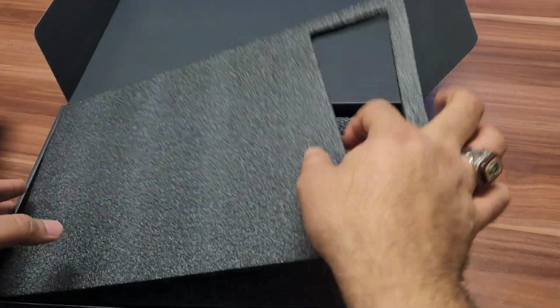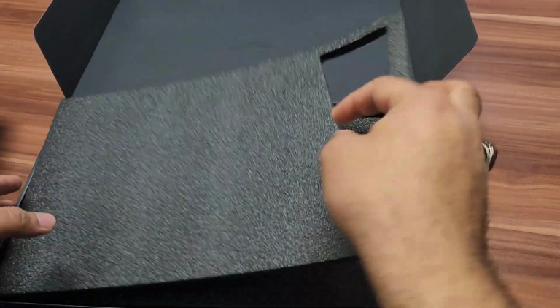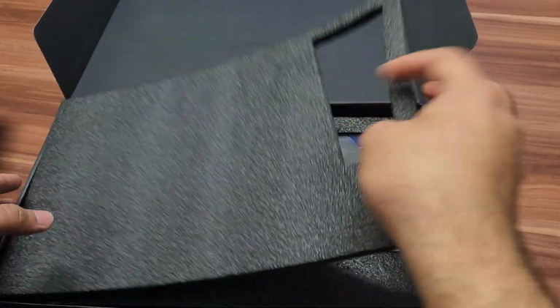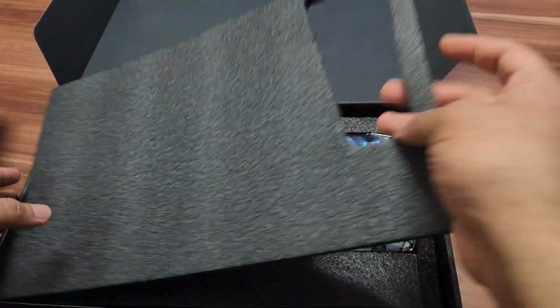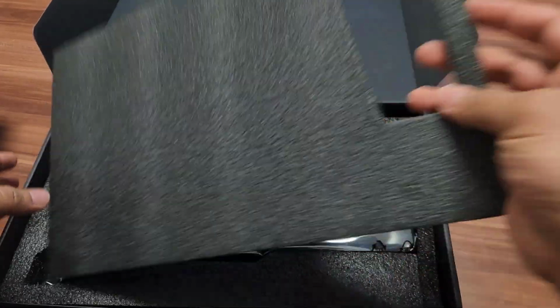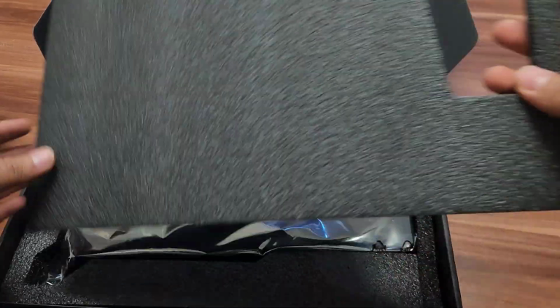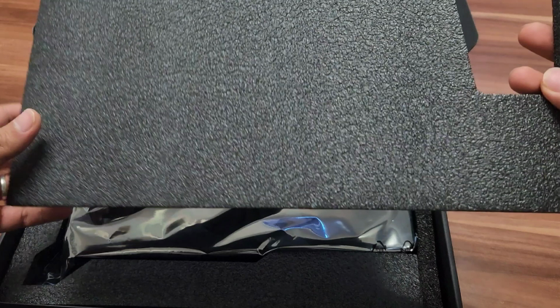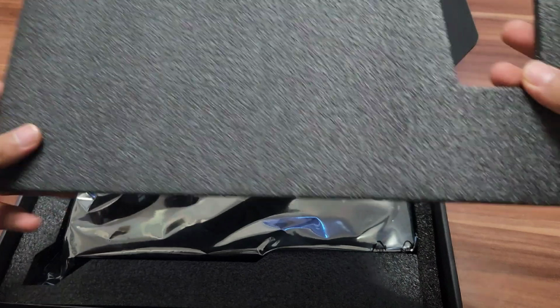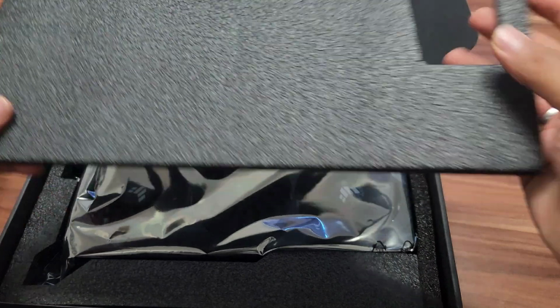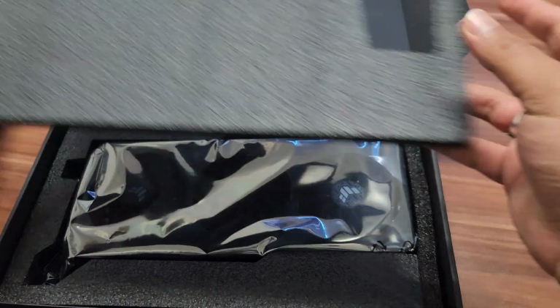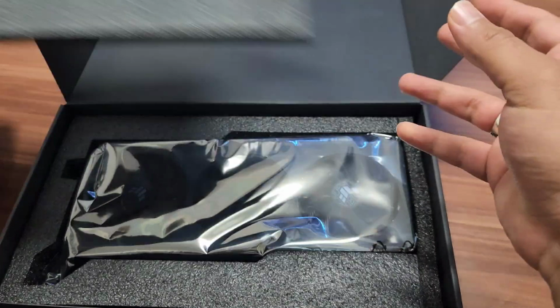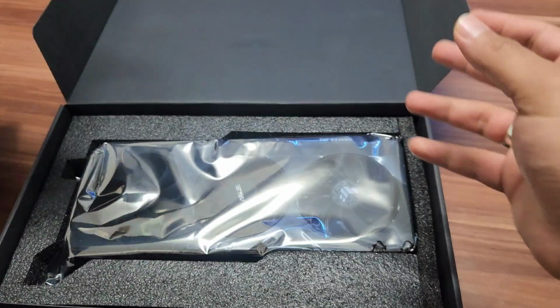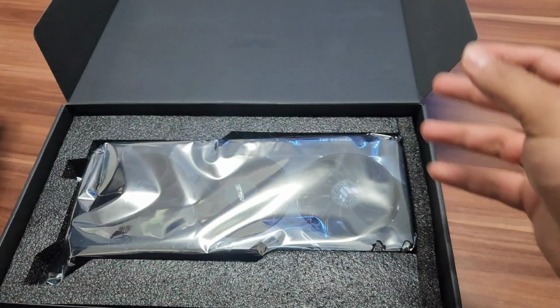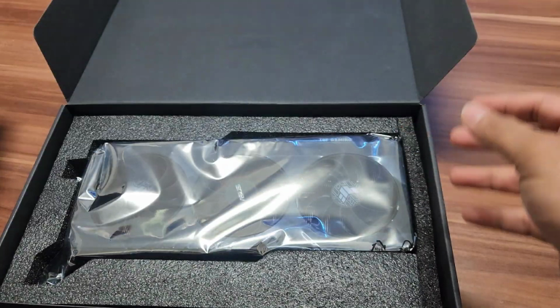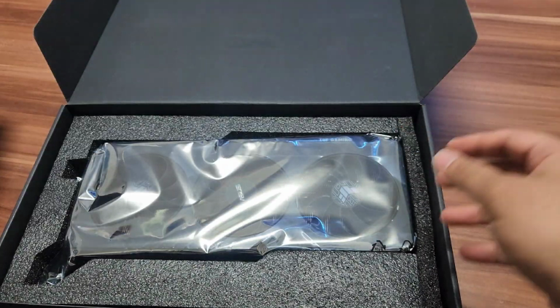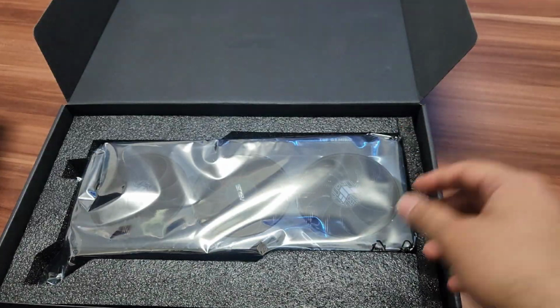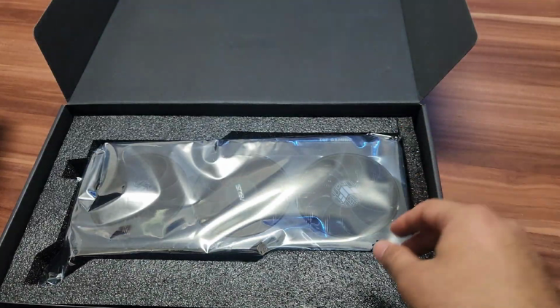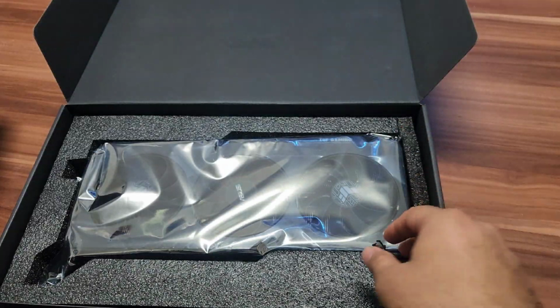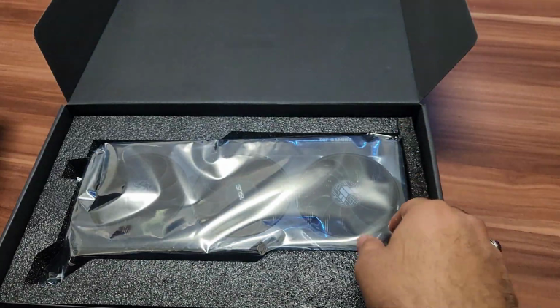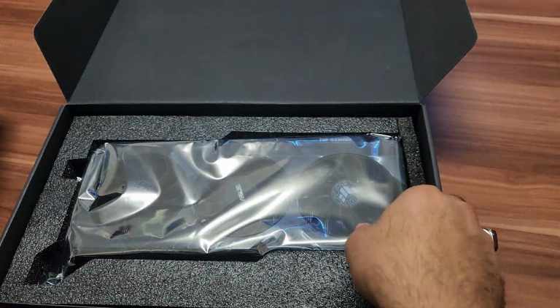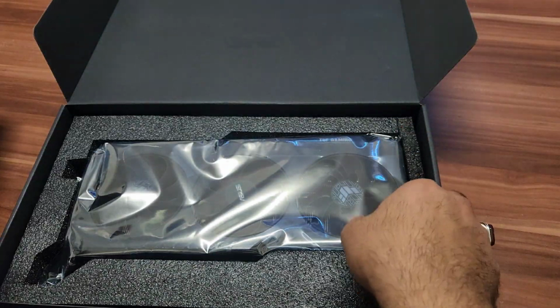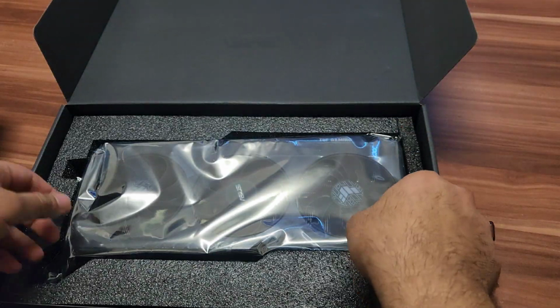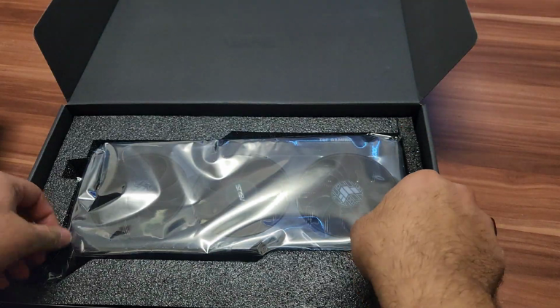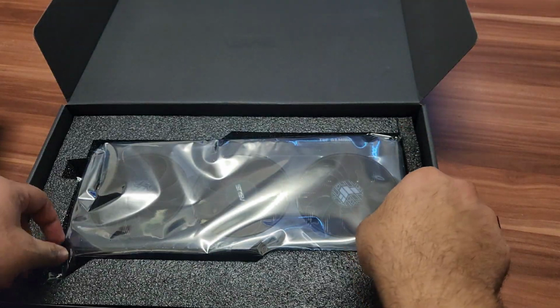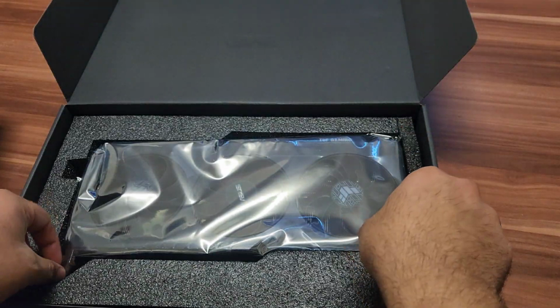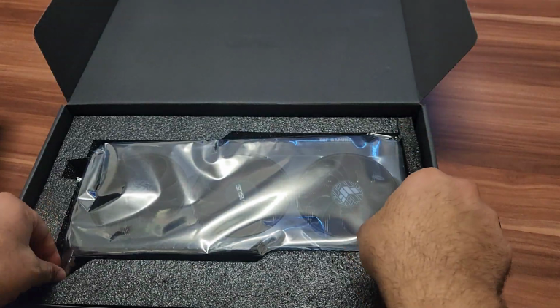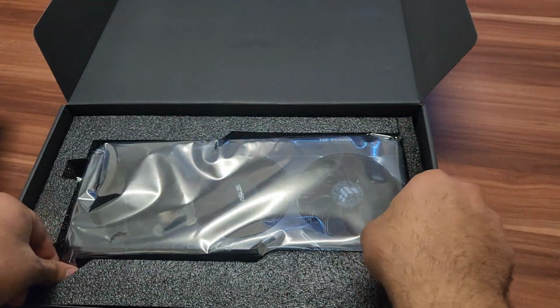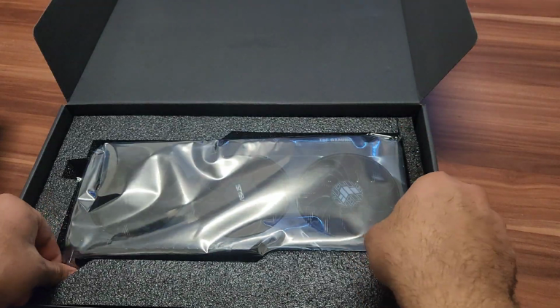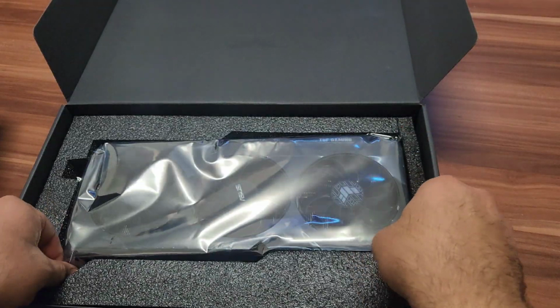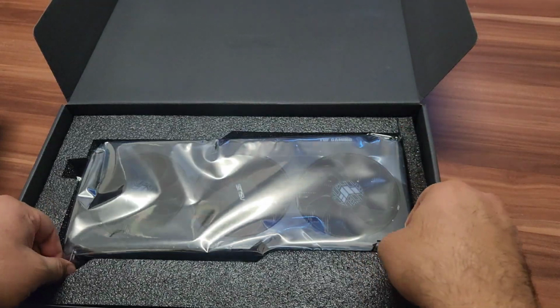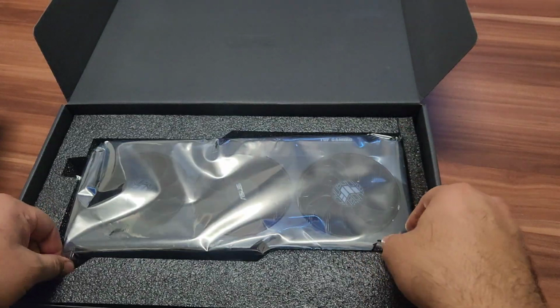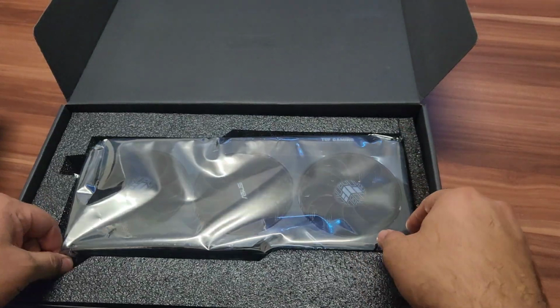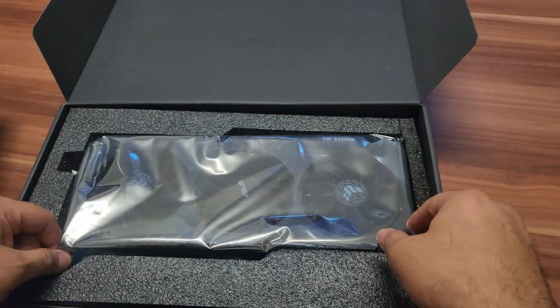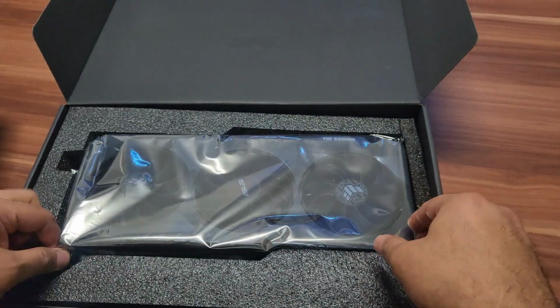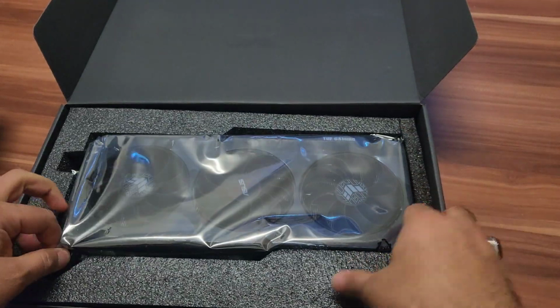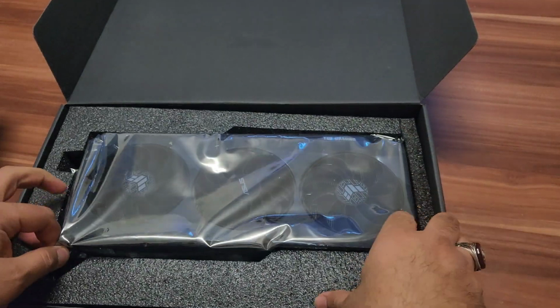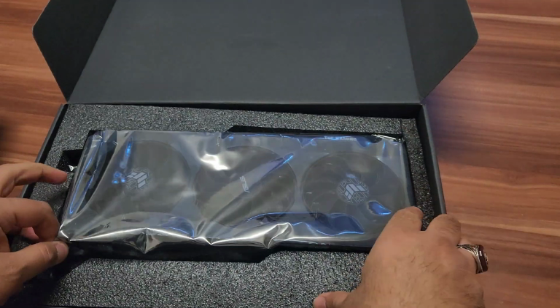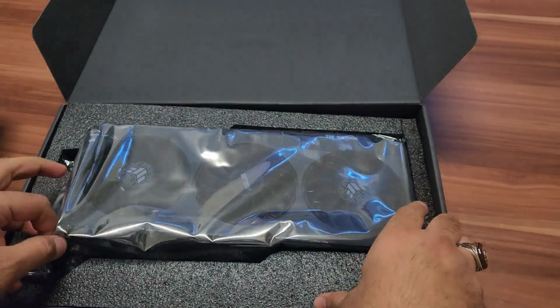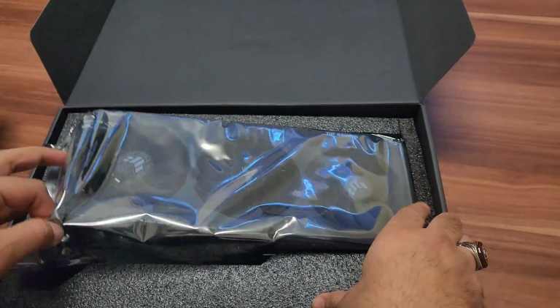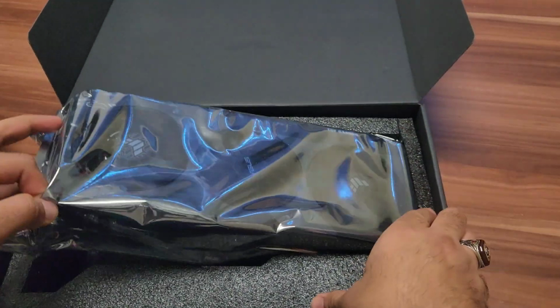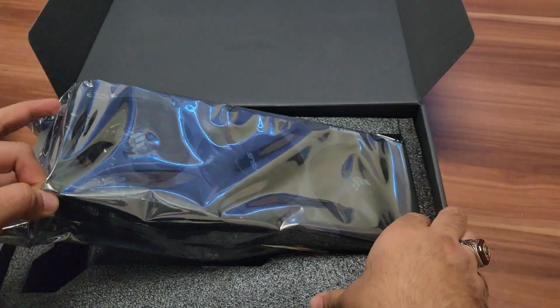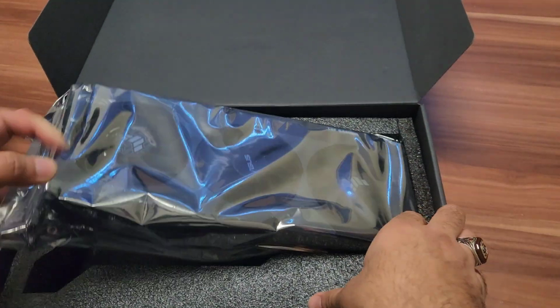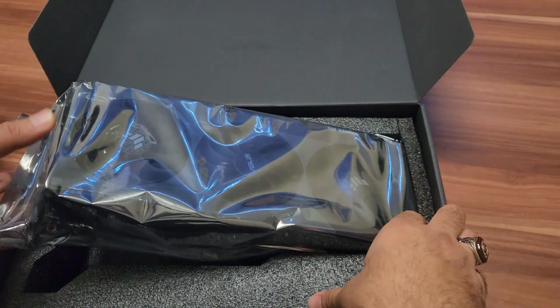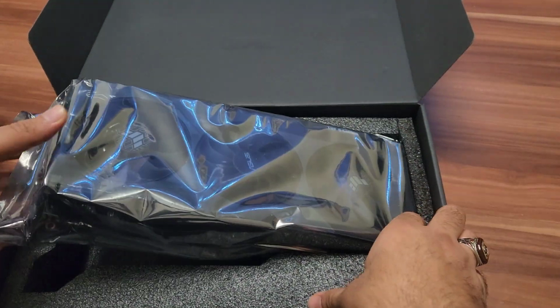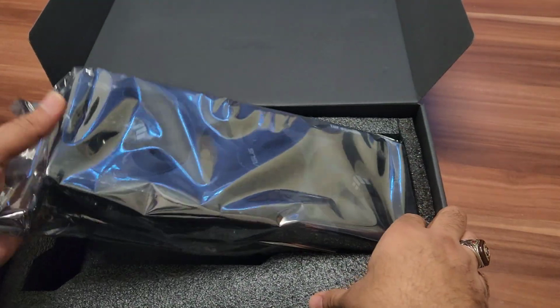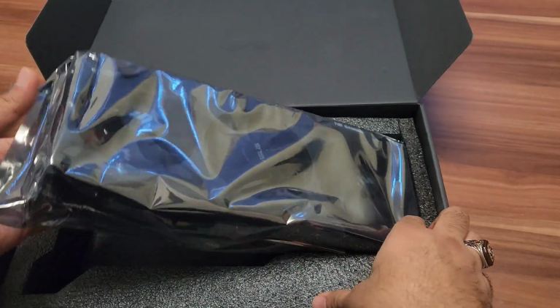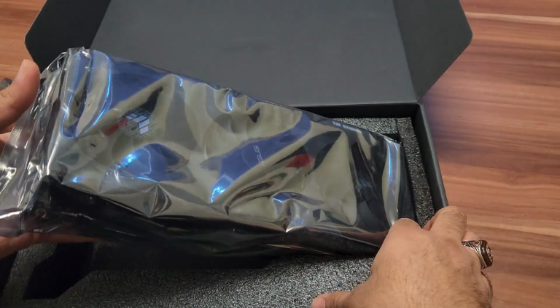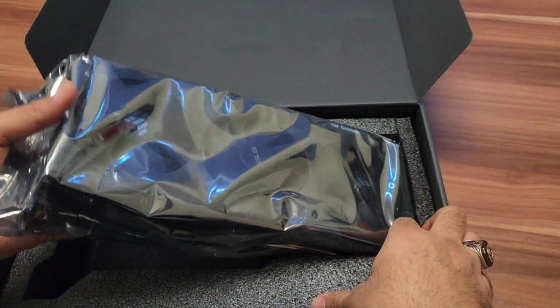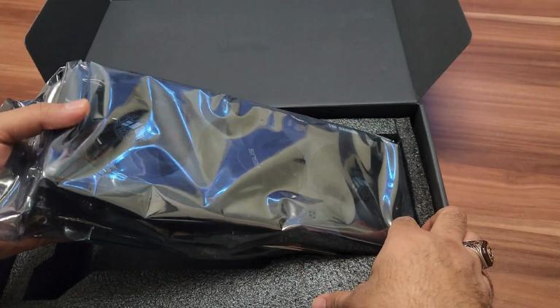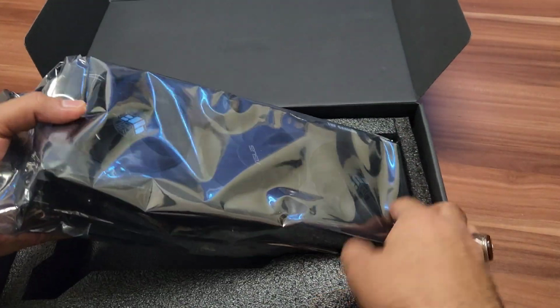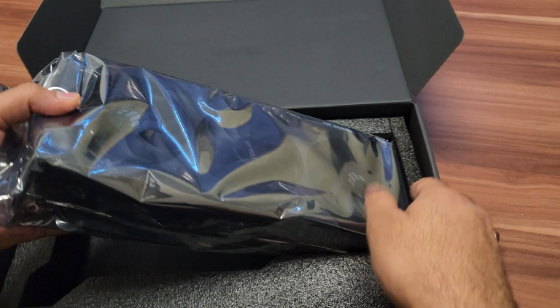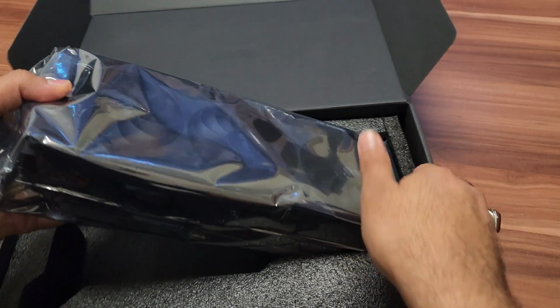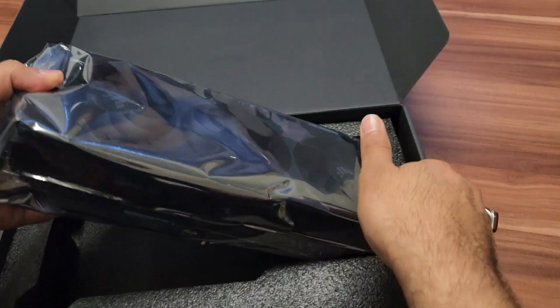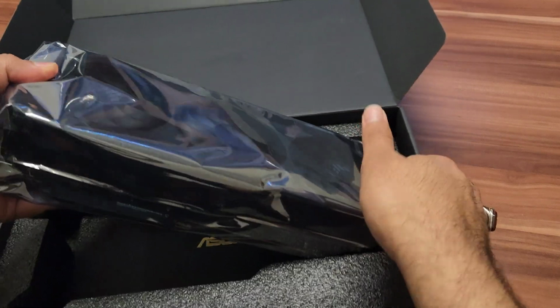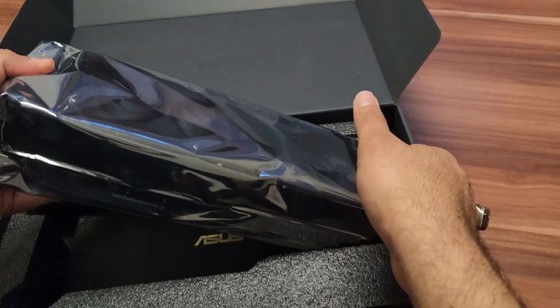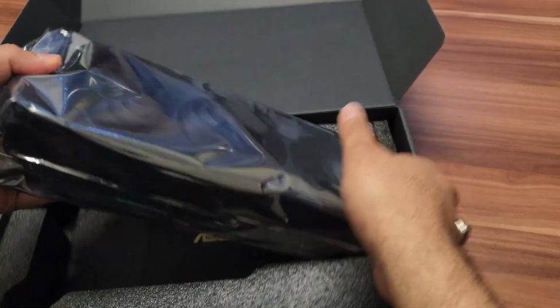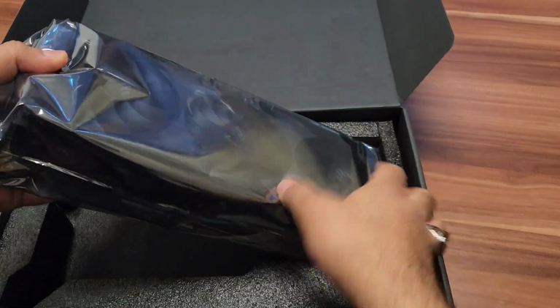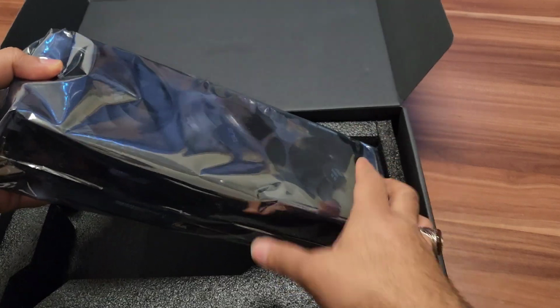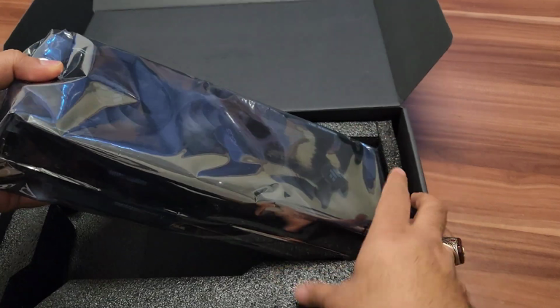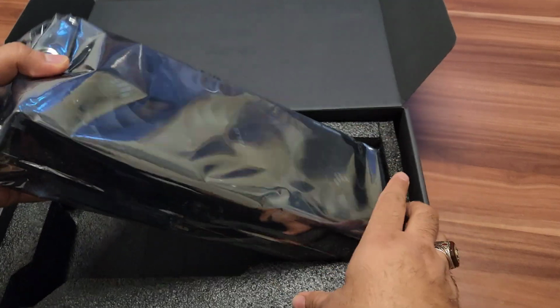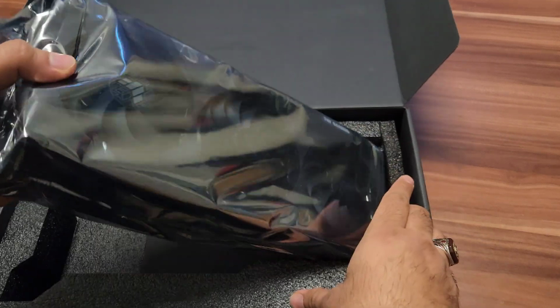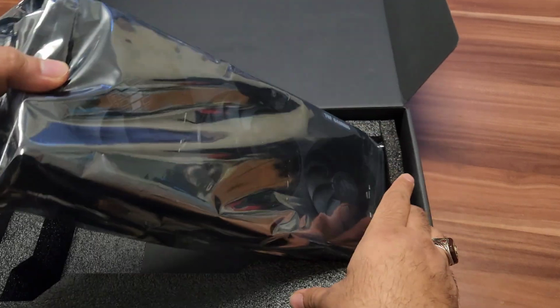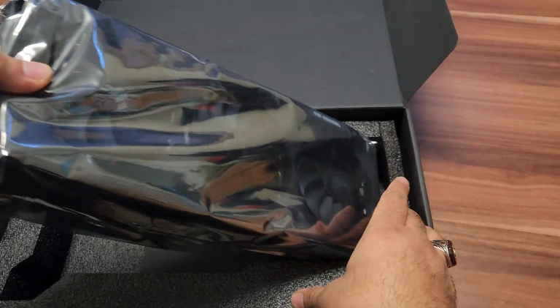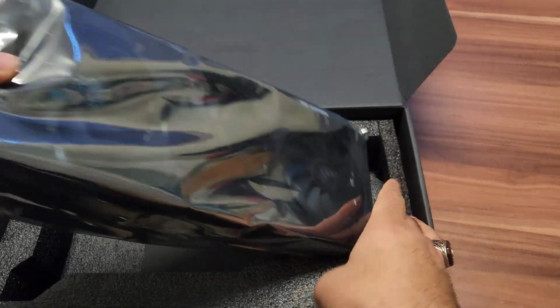As you can see, the graphic card is right there — really well packed. Let's open it.